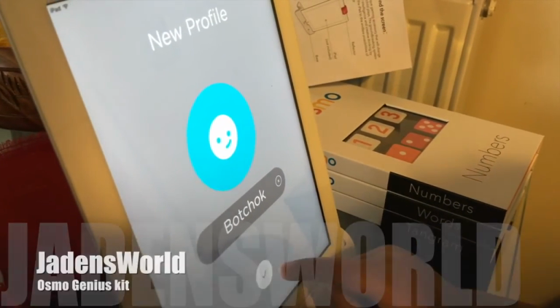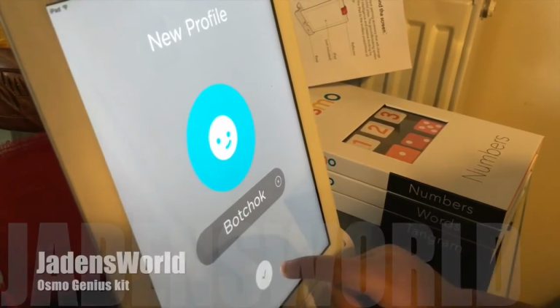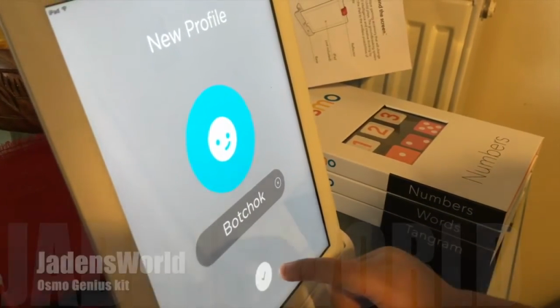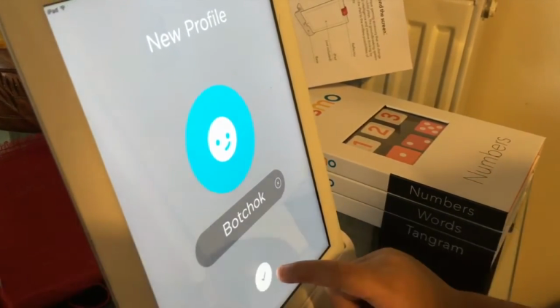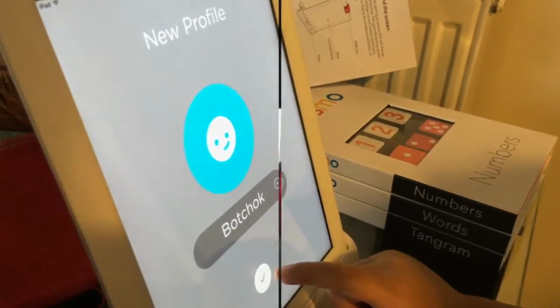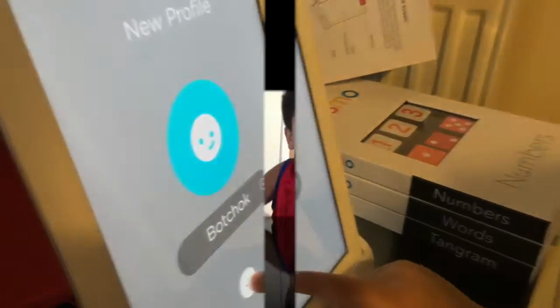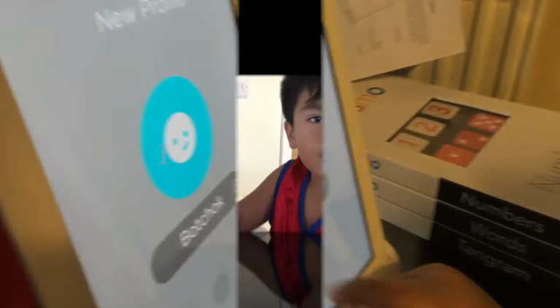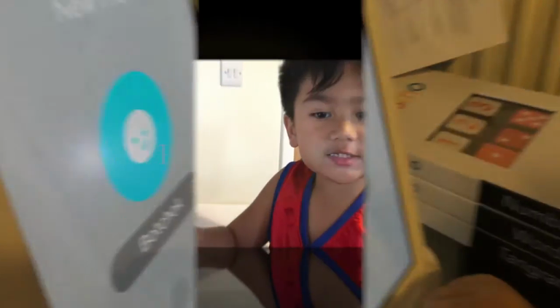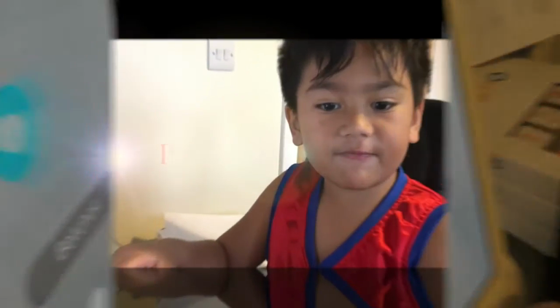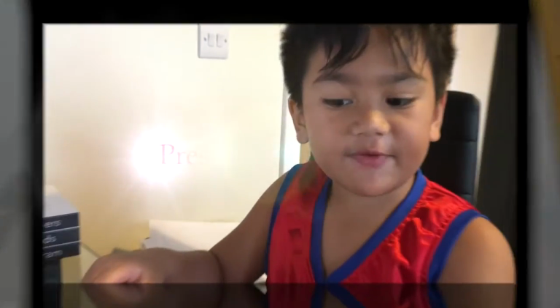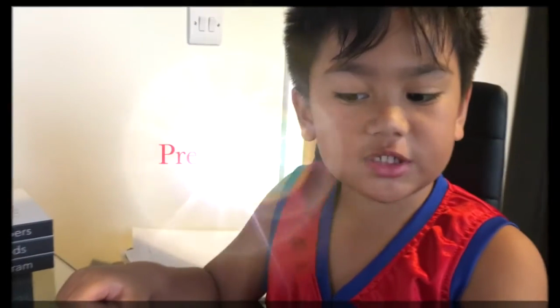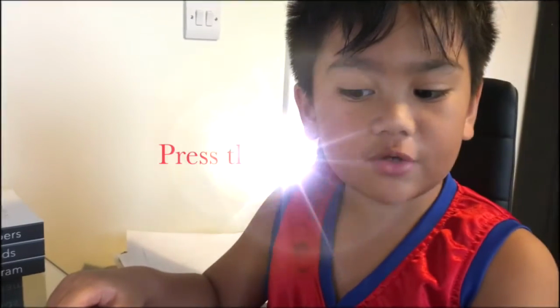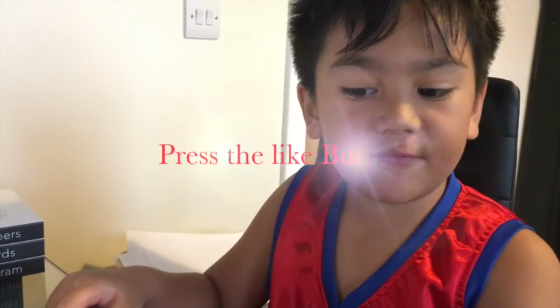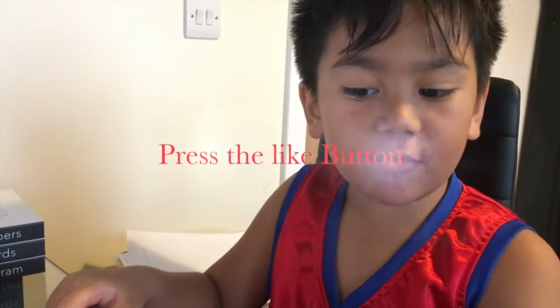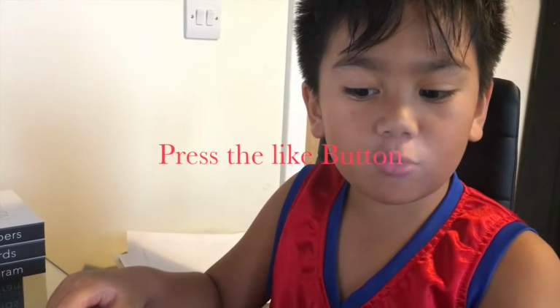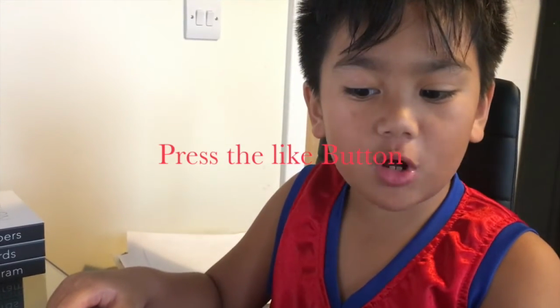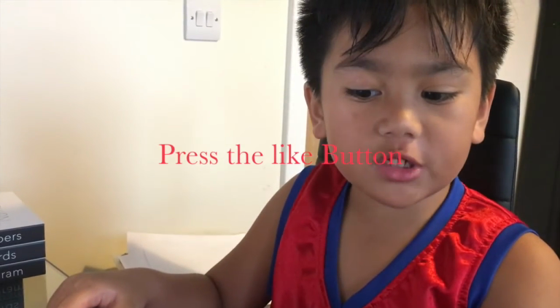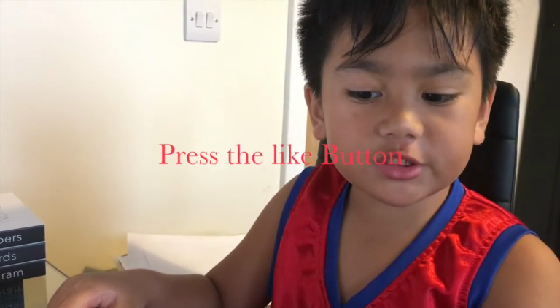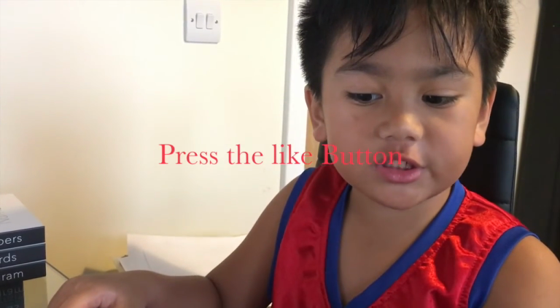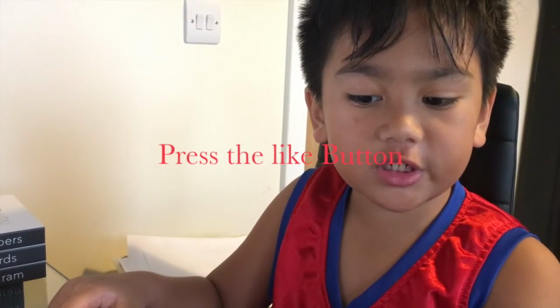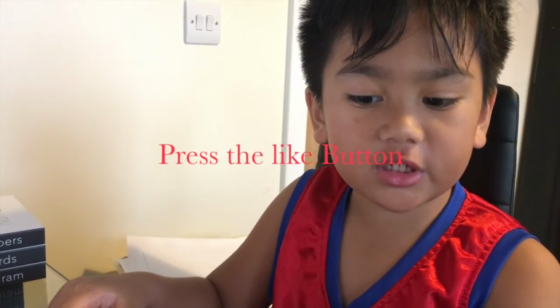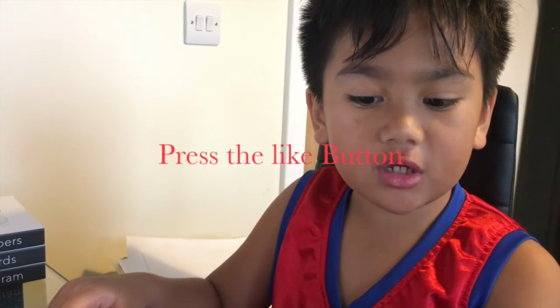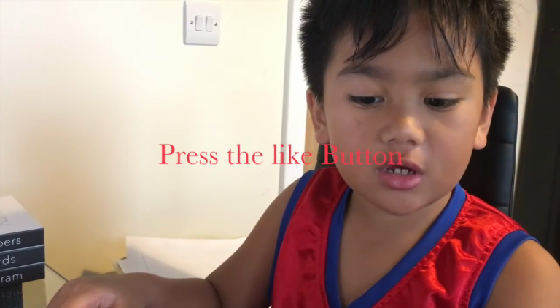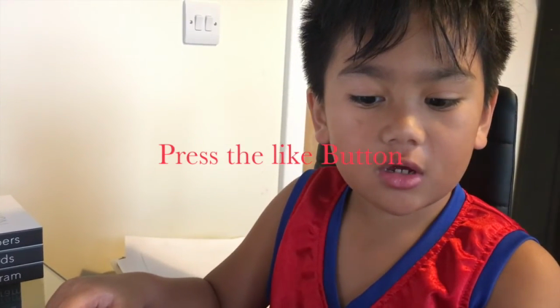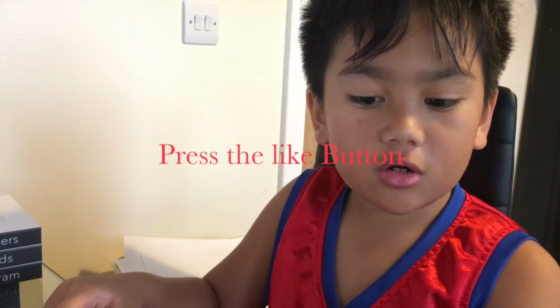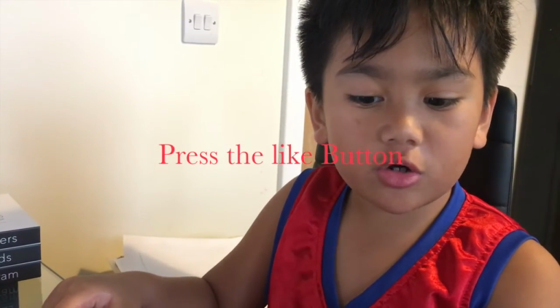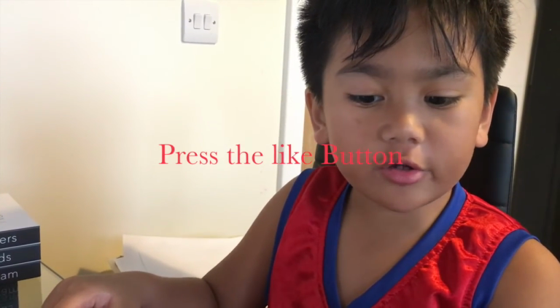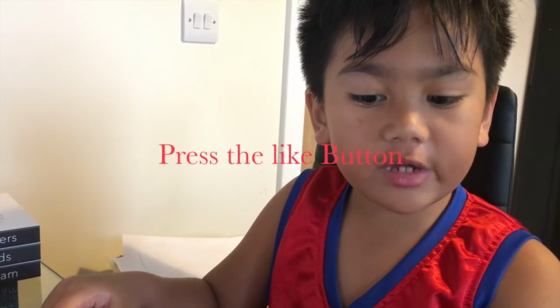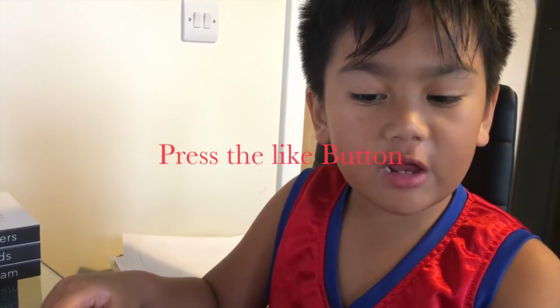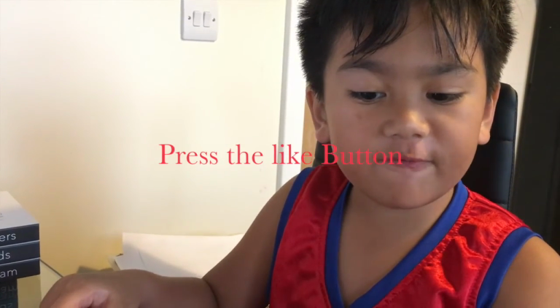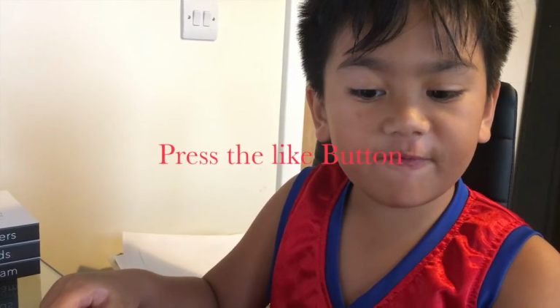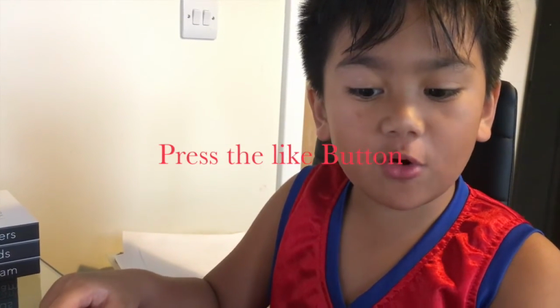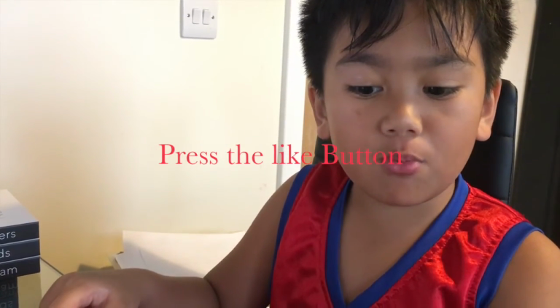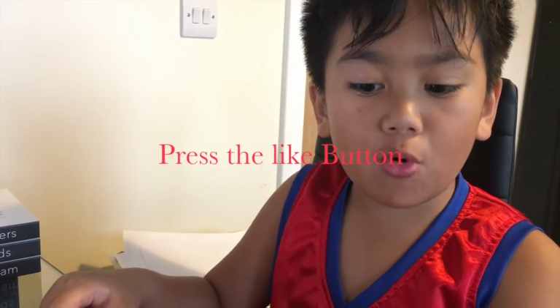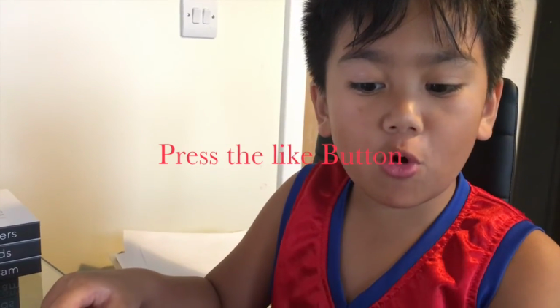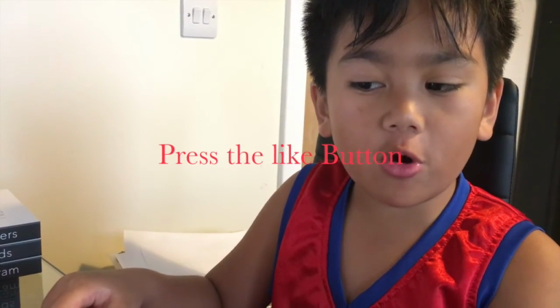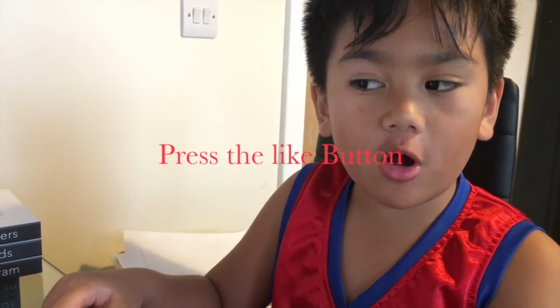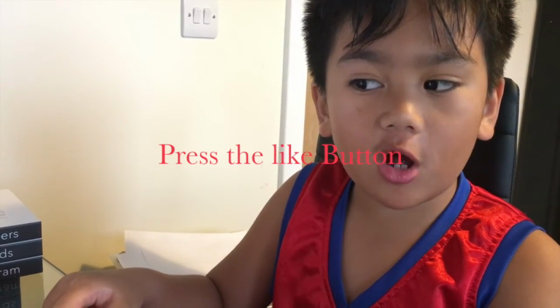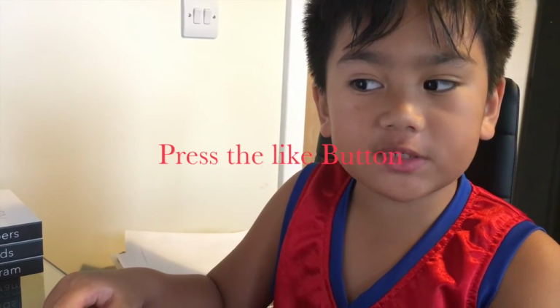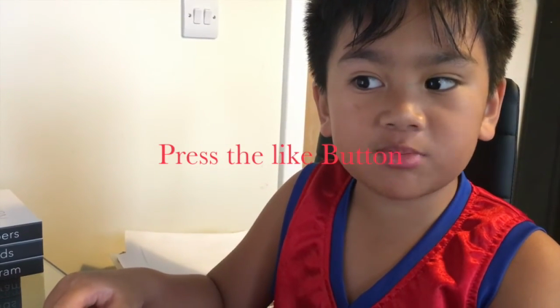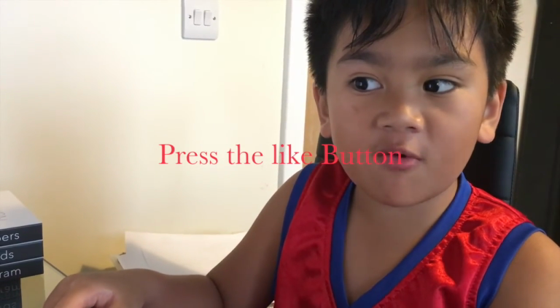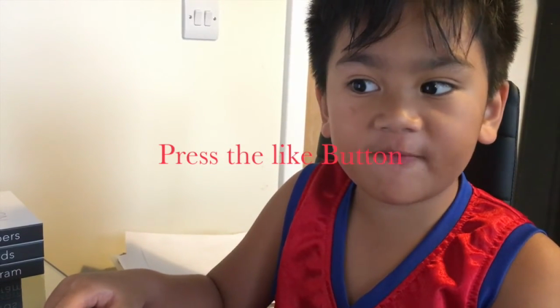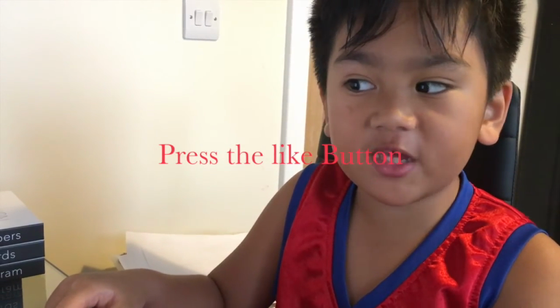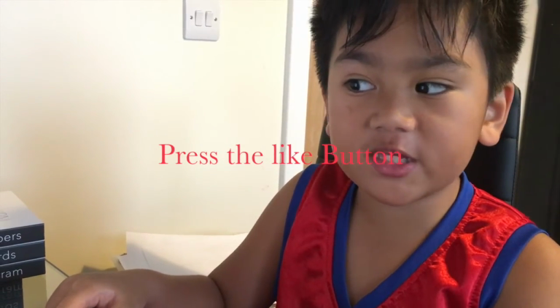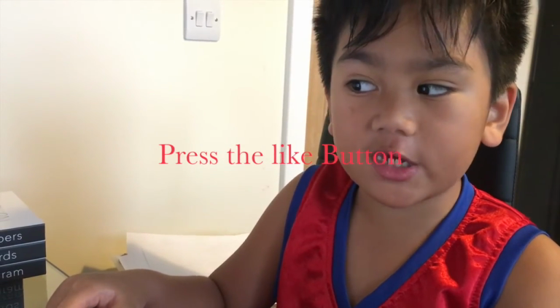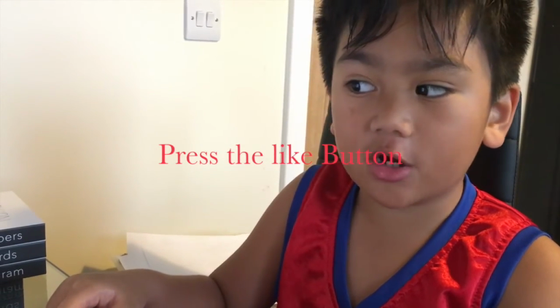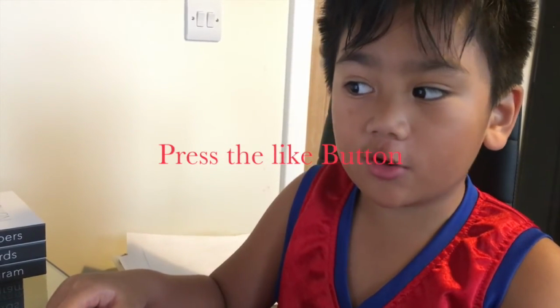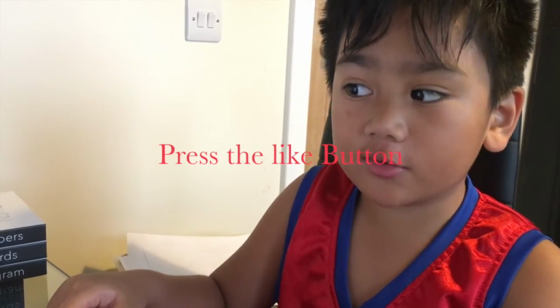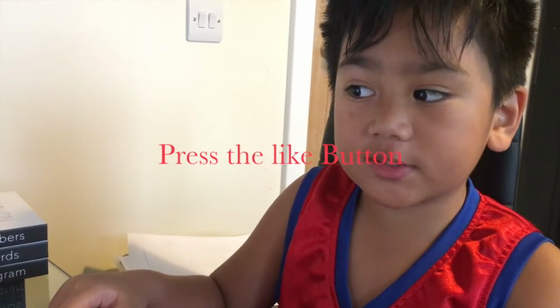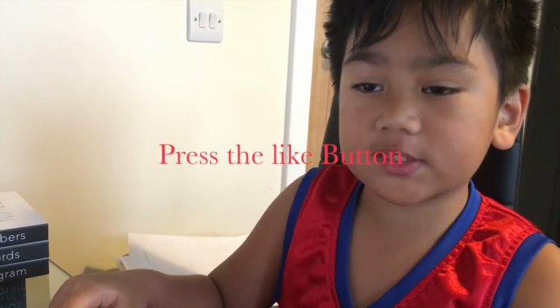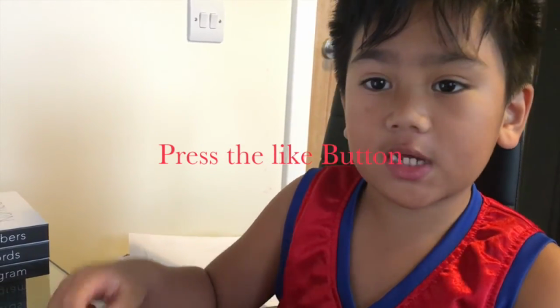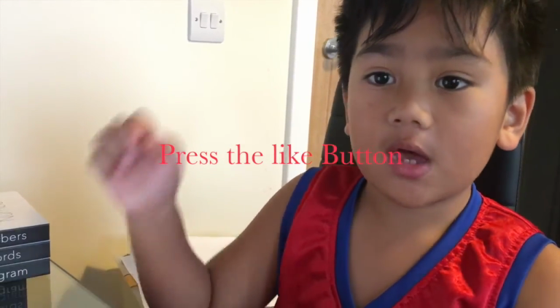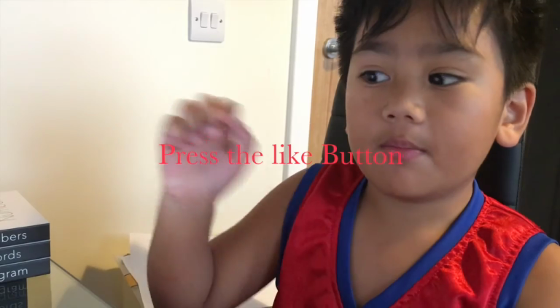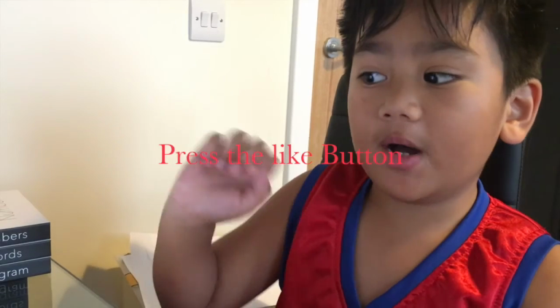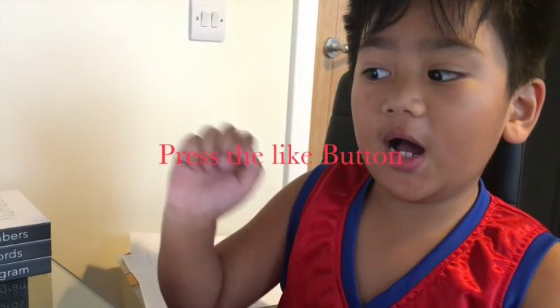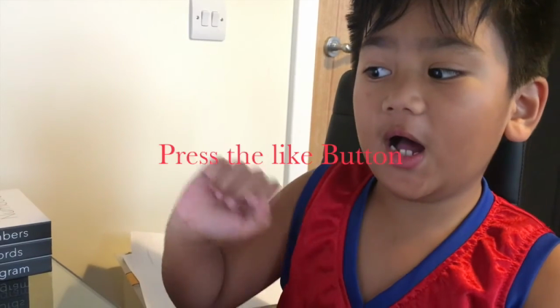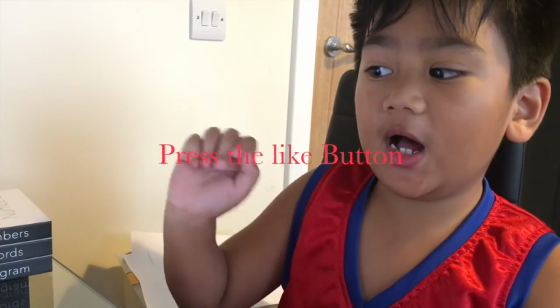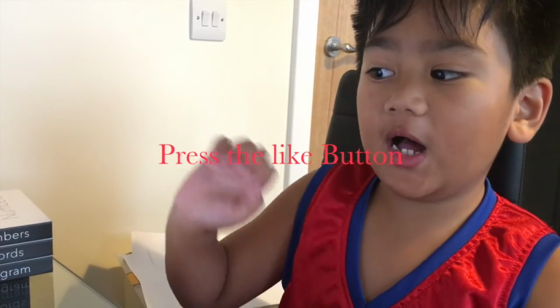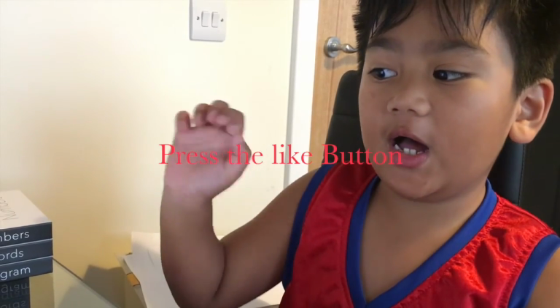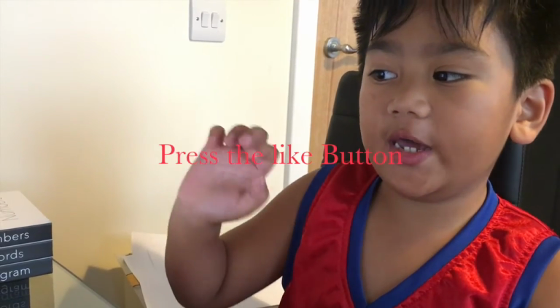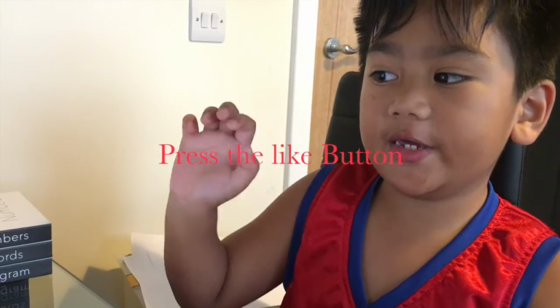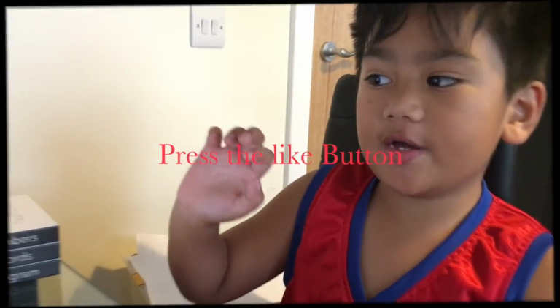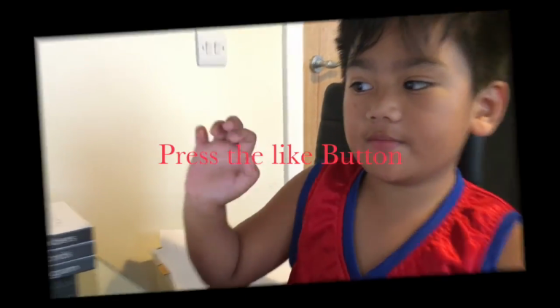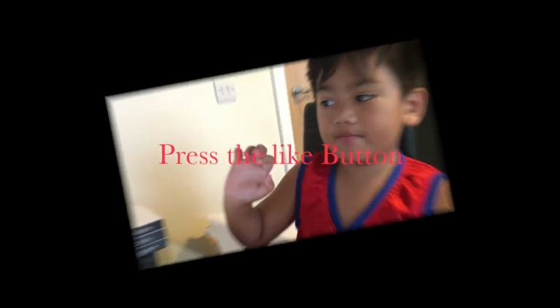Now let's just get off. Guys, thank you for watching. Look out for more Osmo videos. Bye bye.